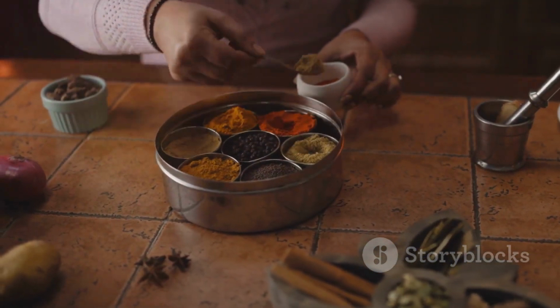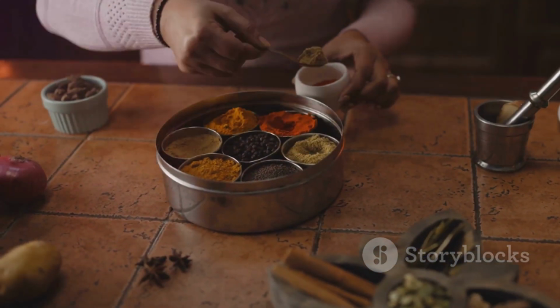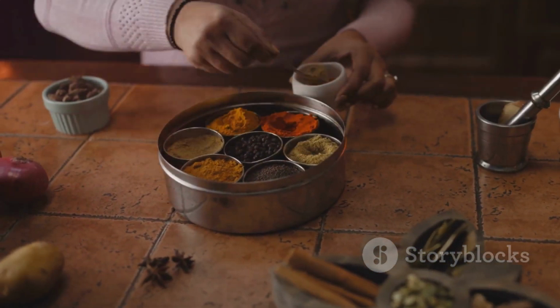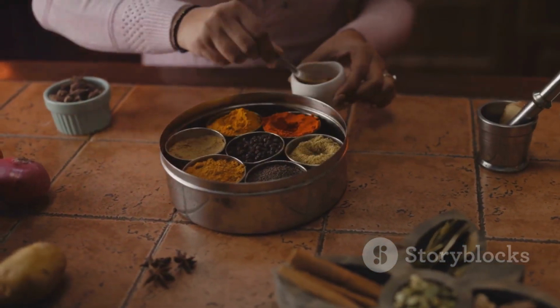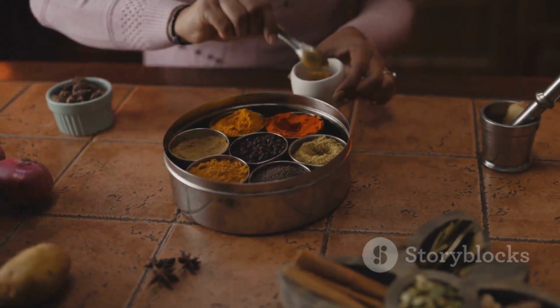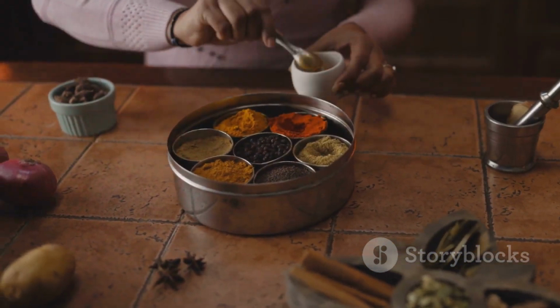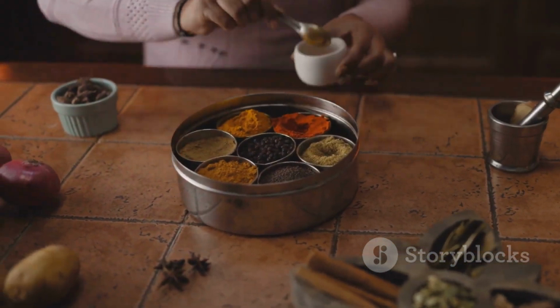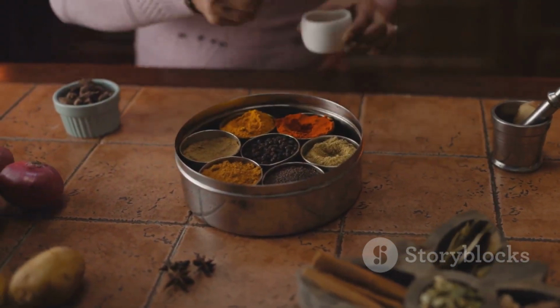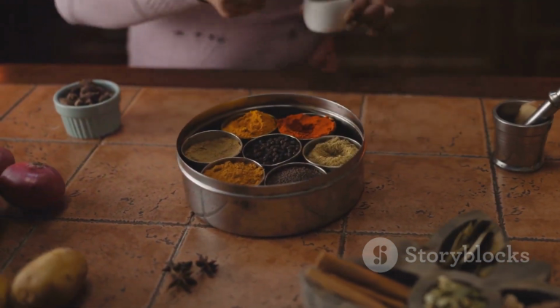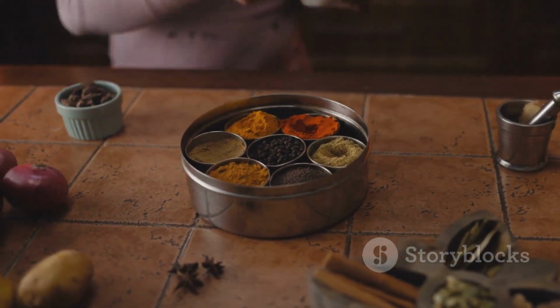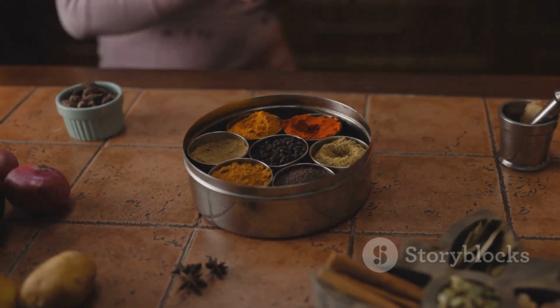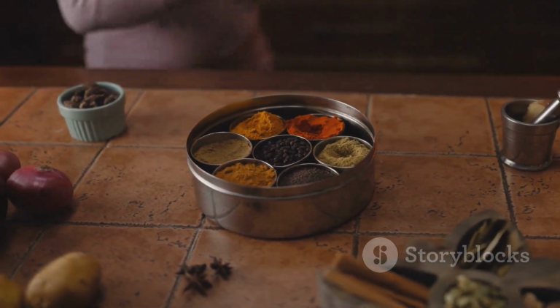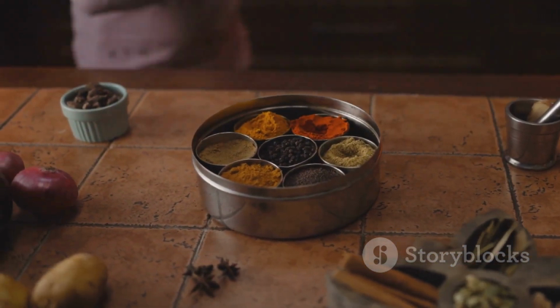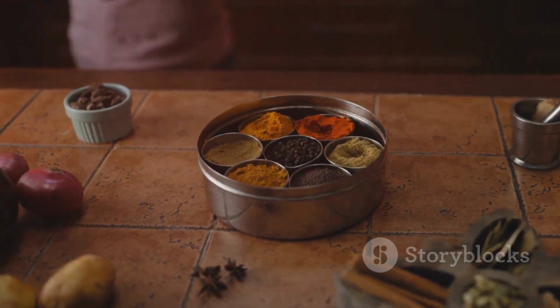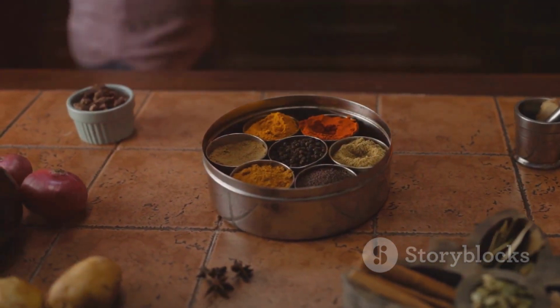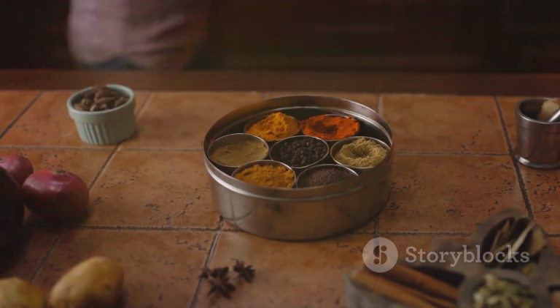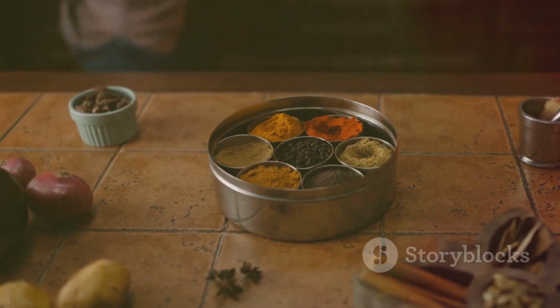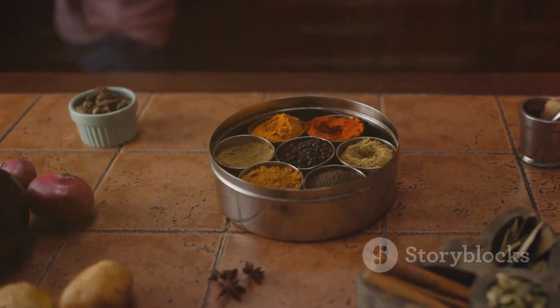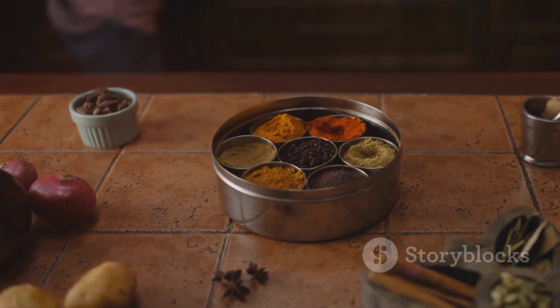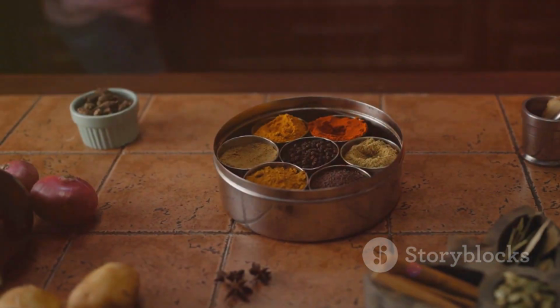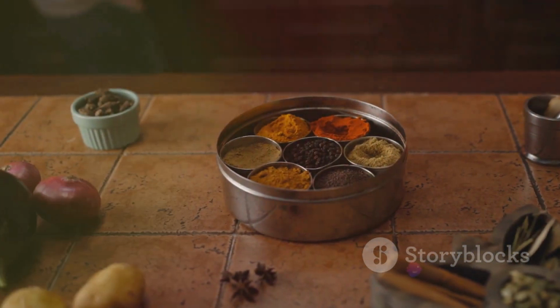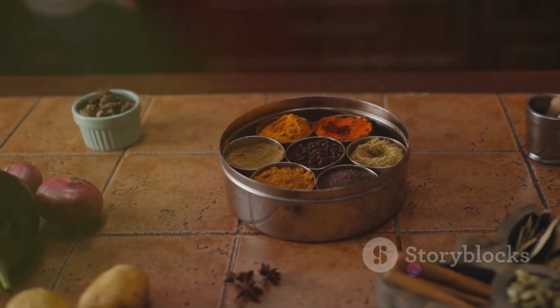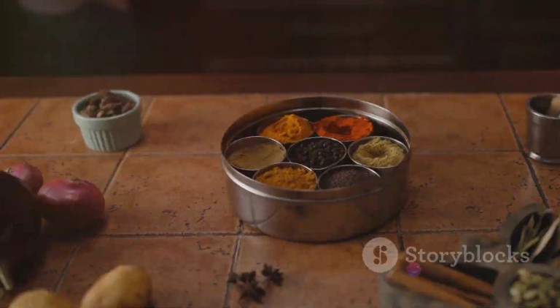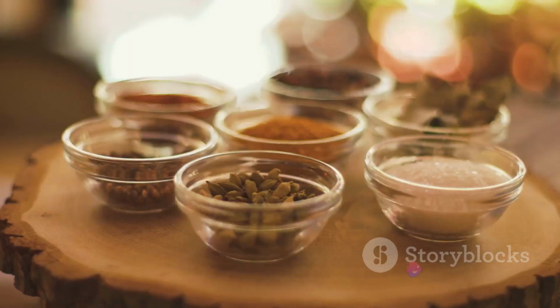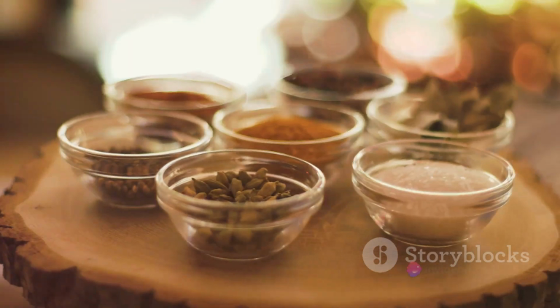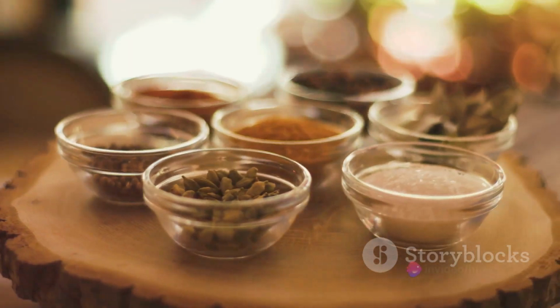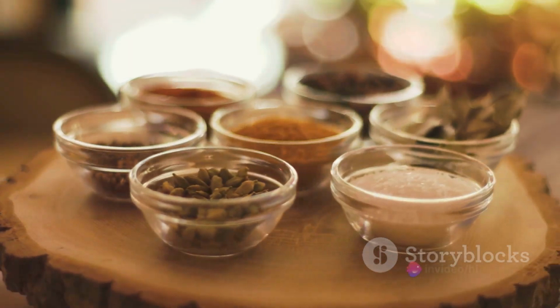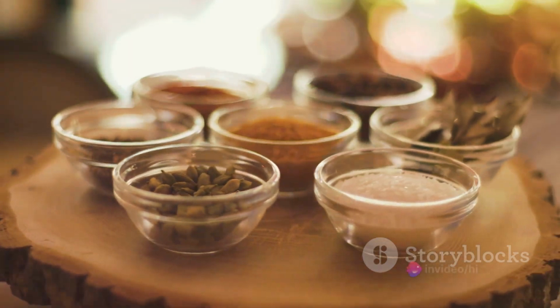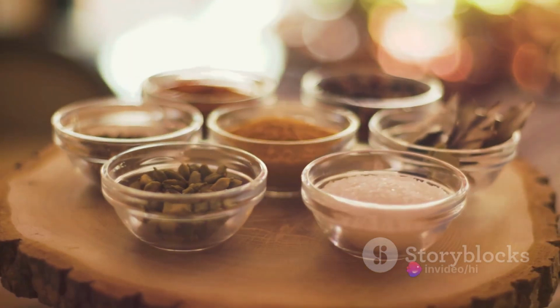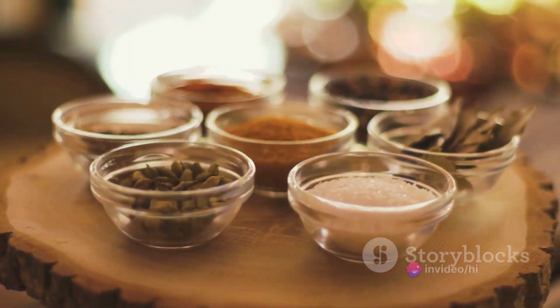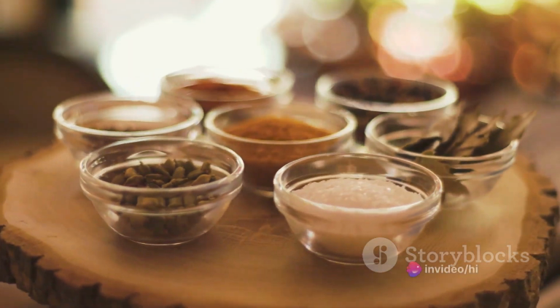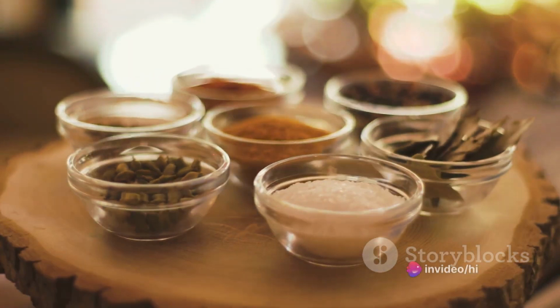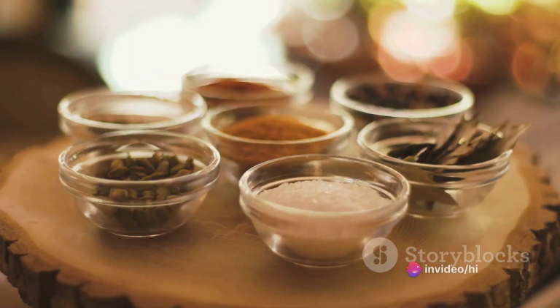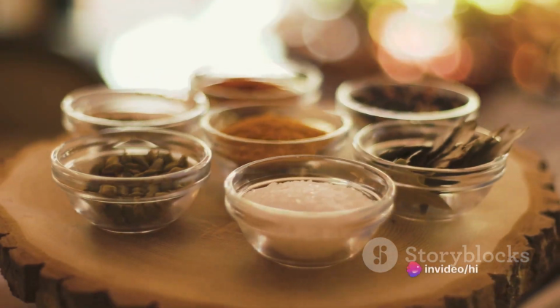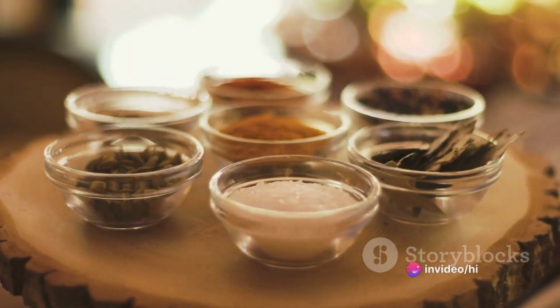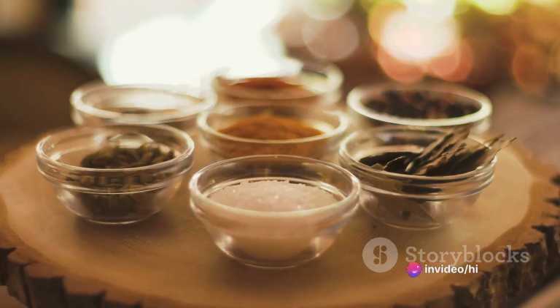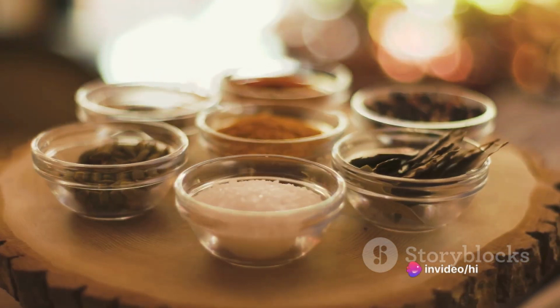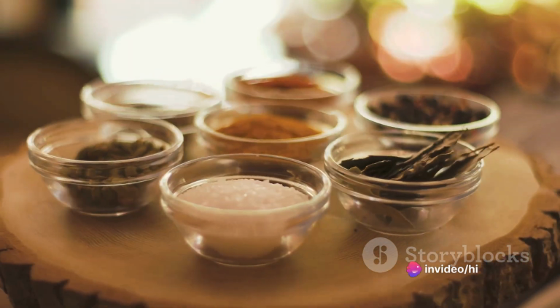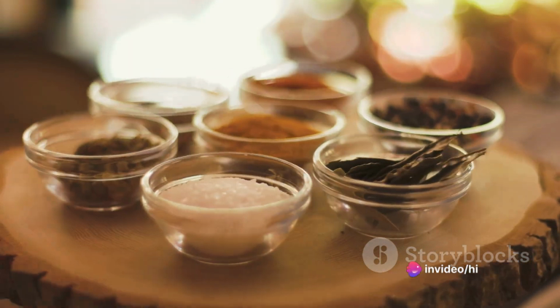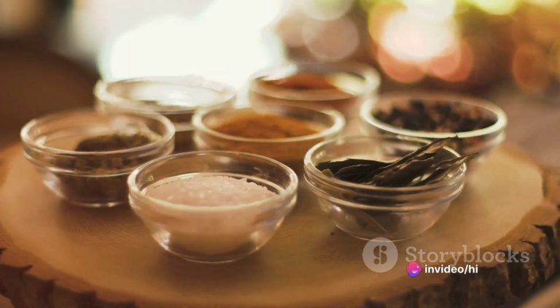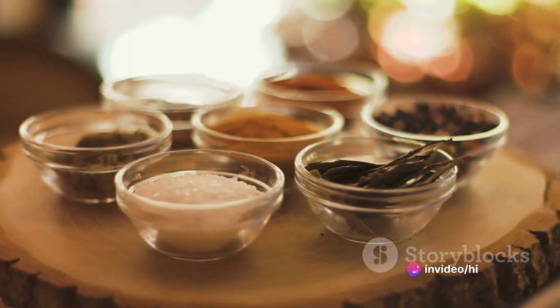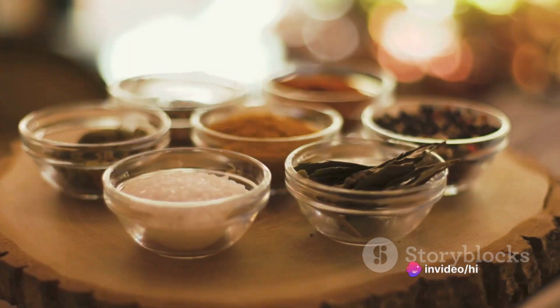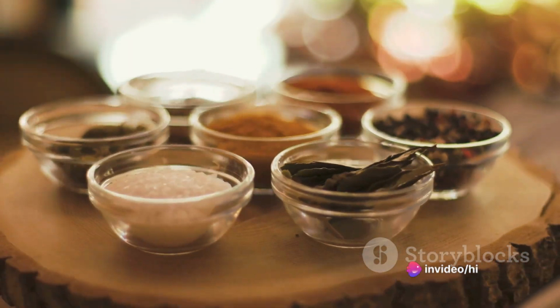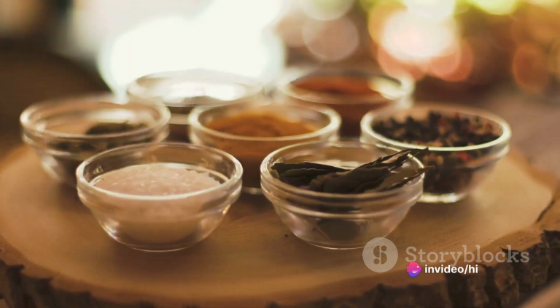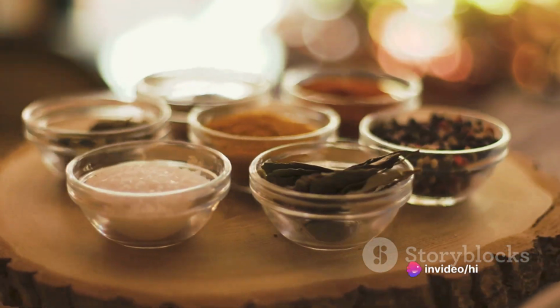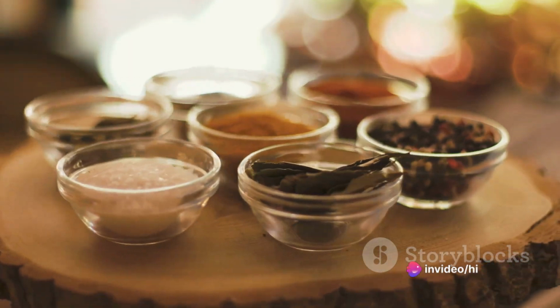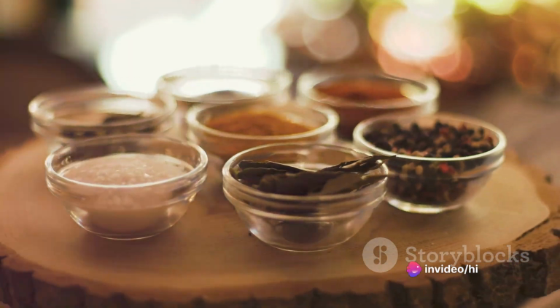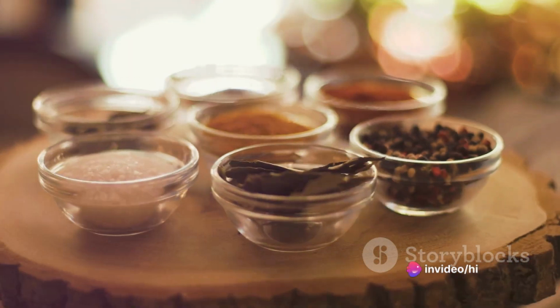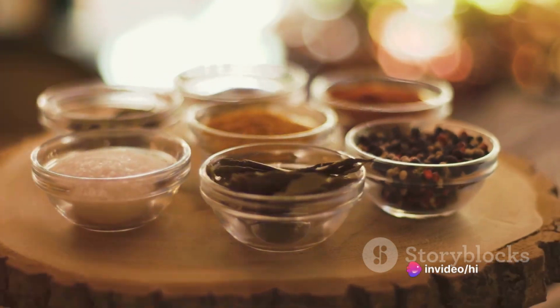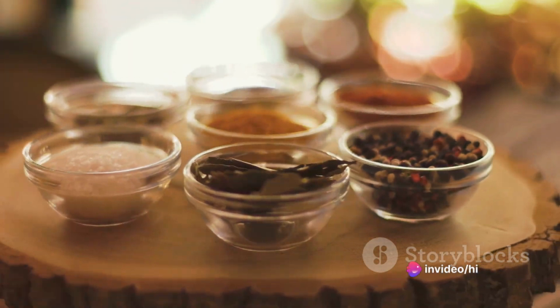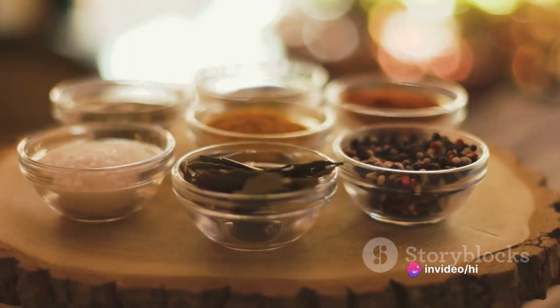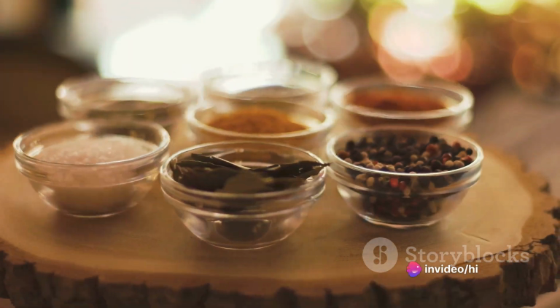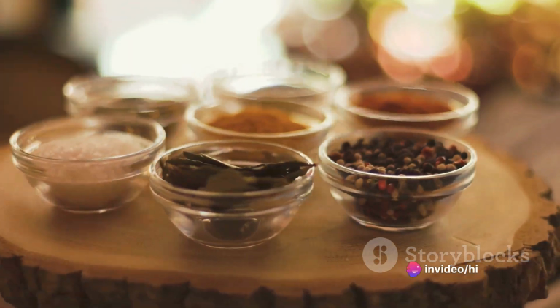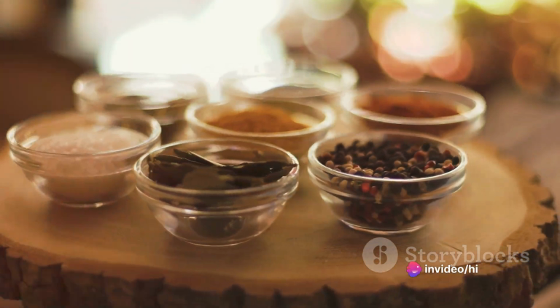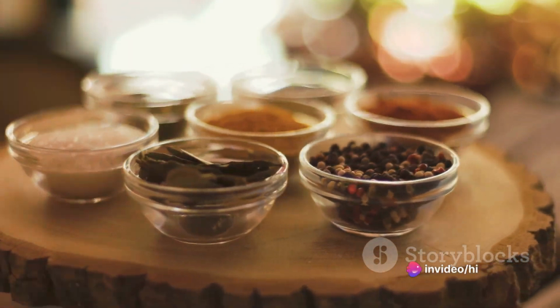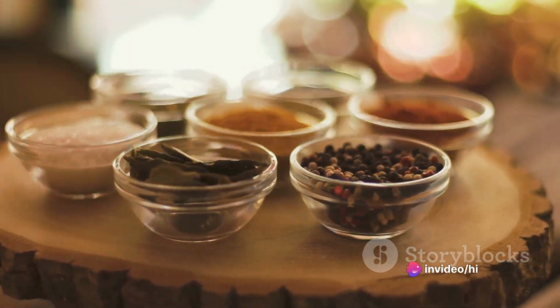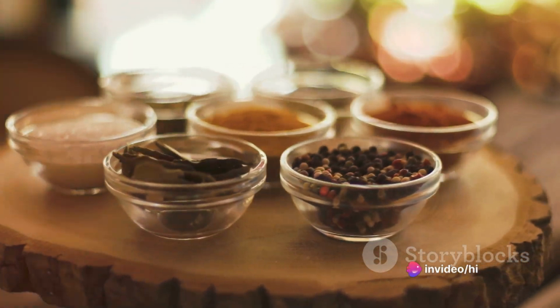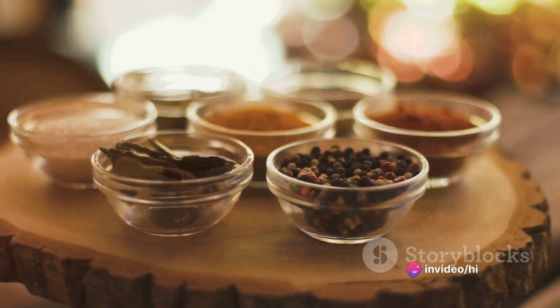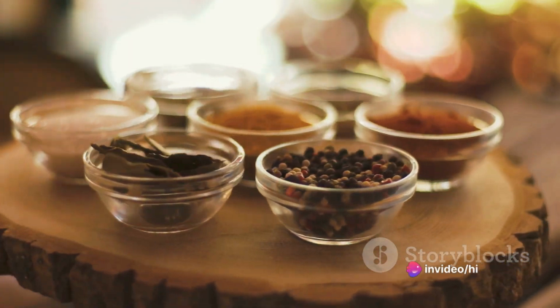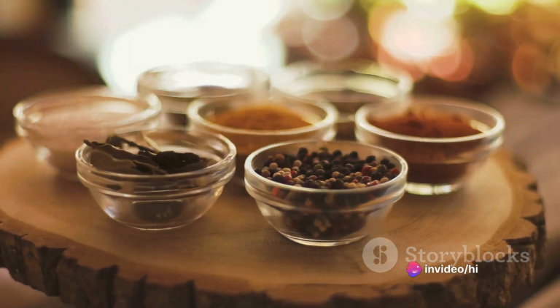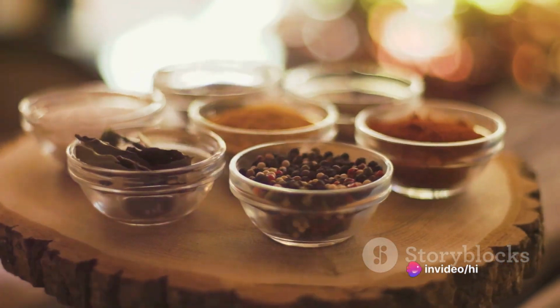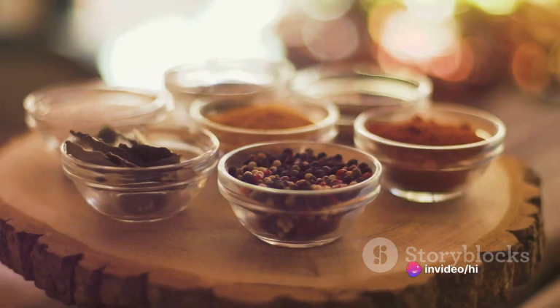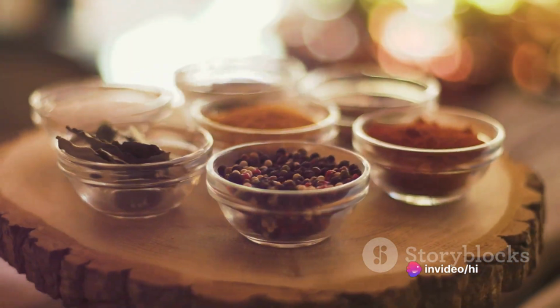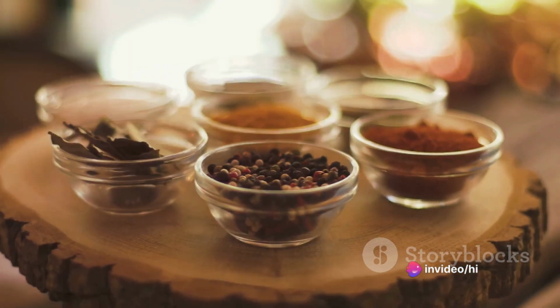Cardamom, with its sweet, lemony flavour, sings the high notes. Cinnamon, warm and sweet, provides the base note.